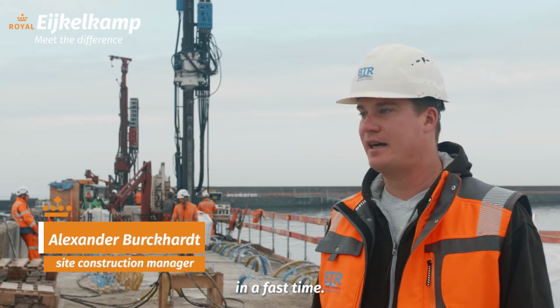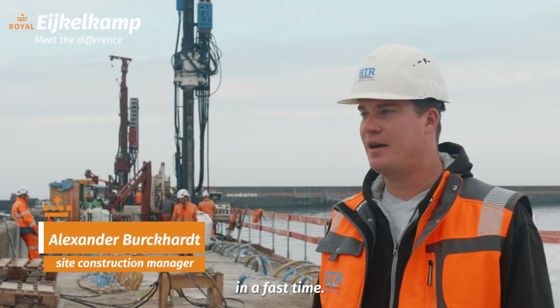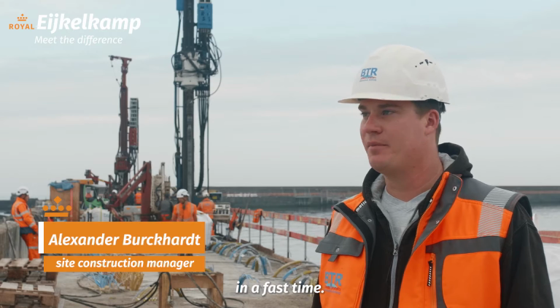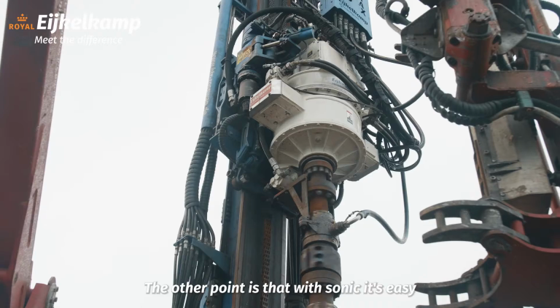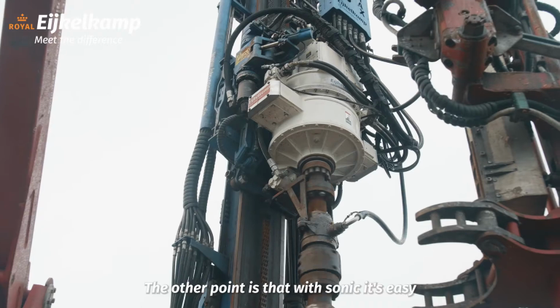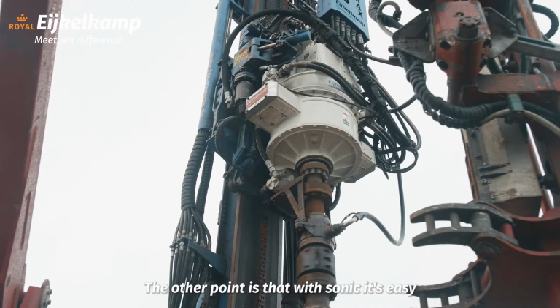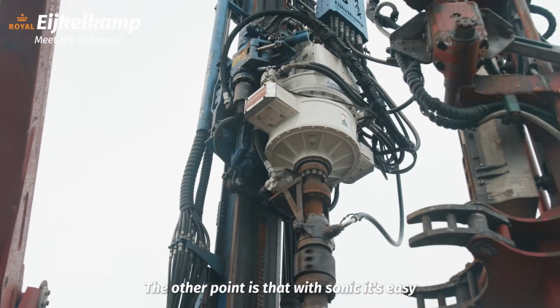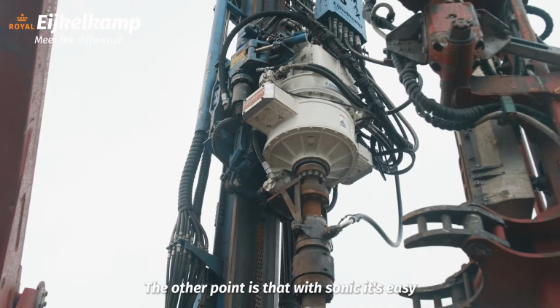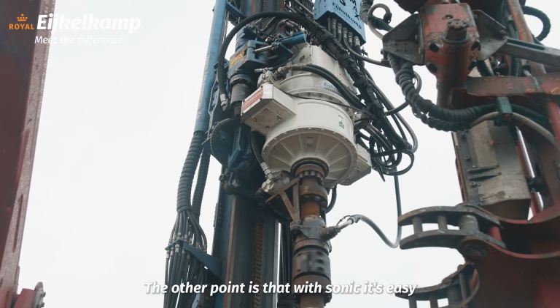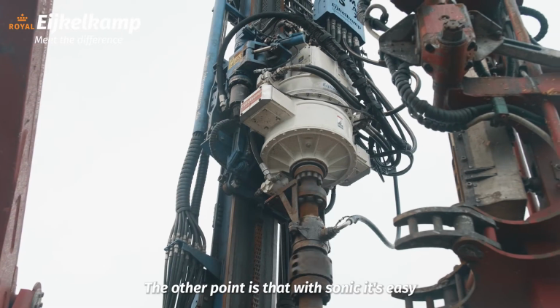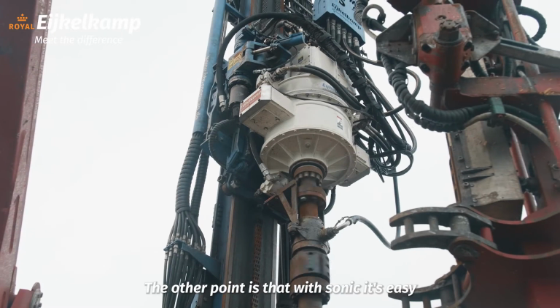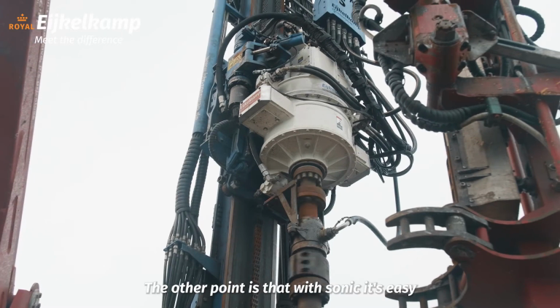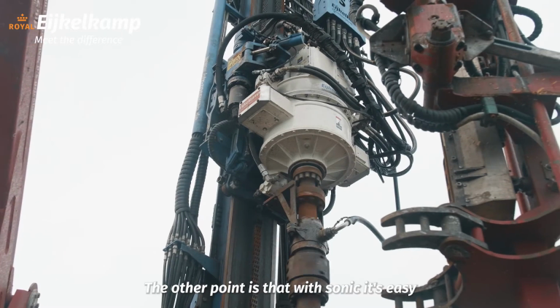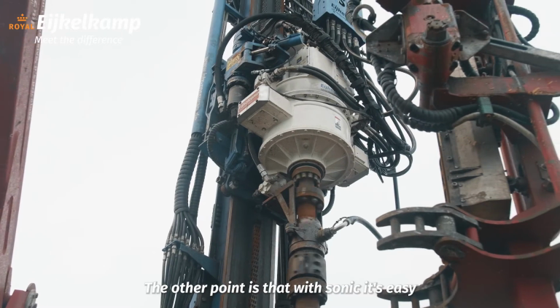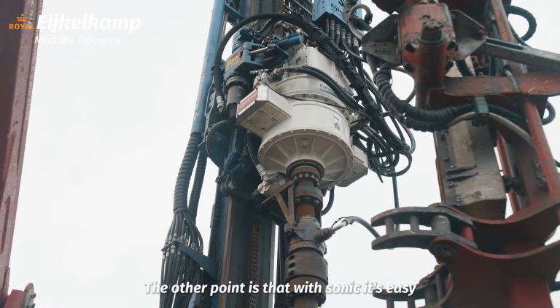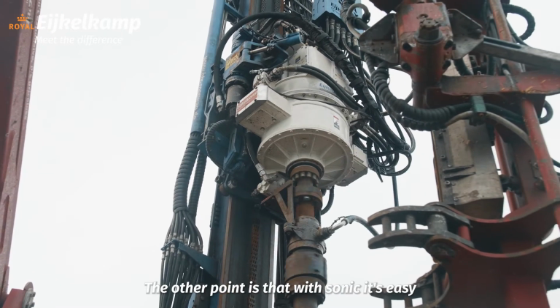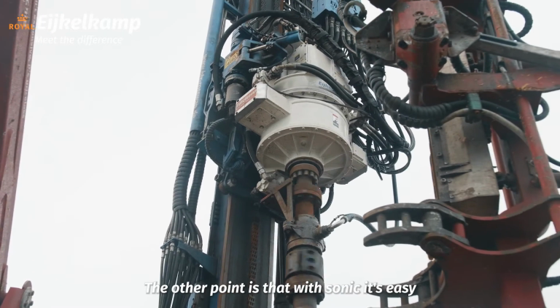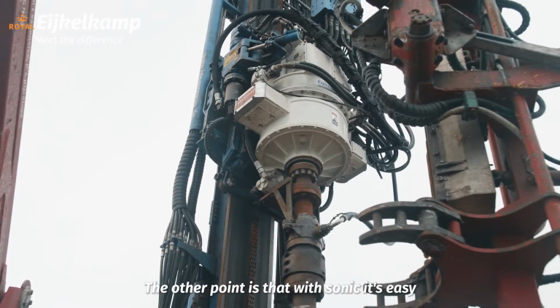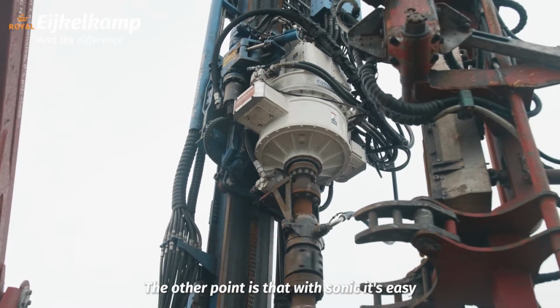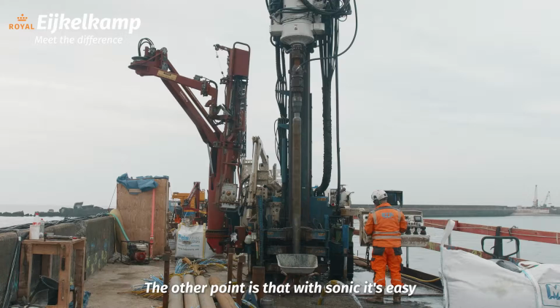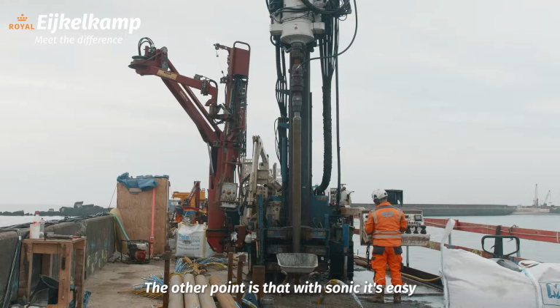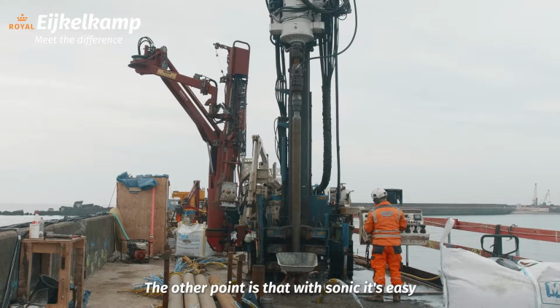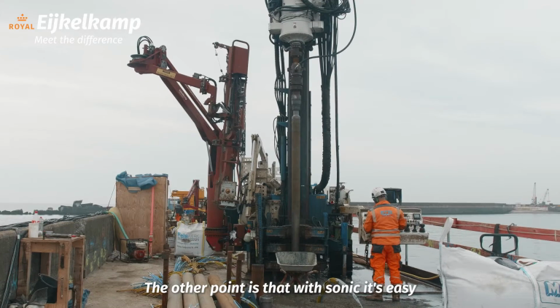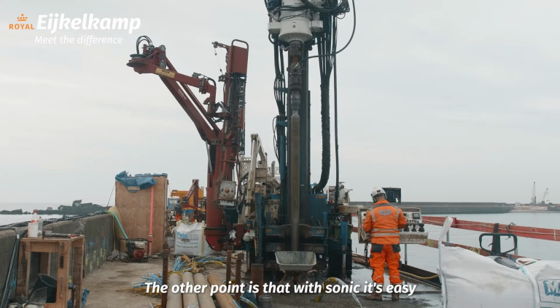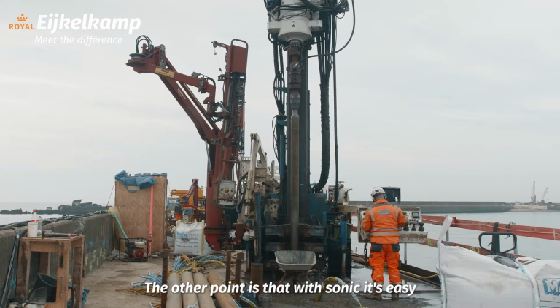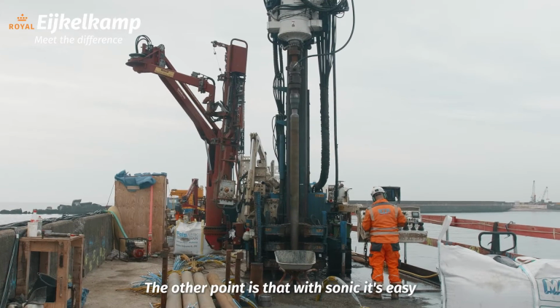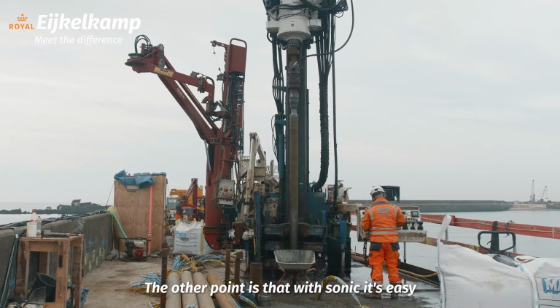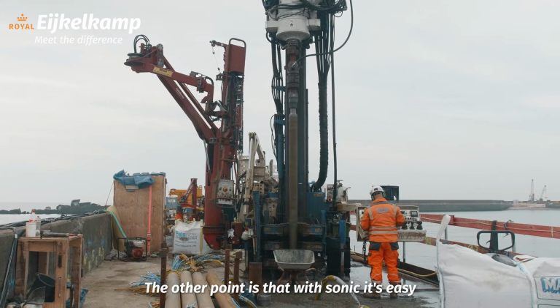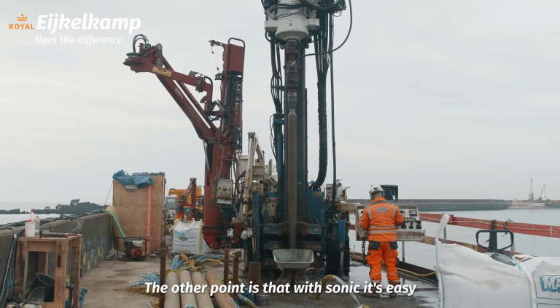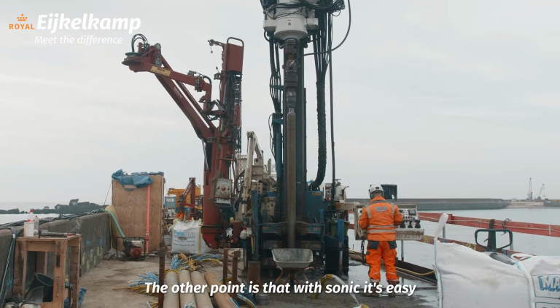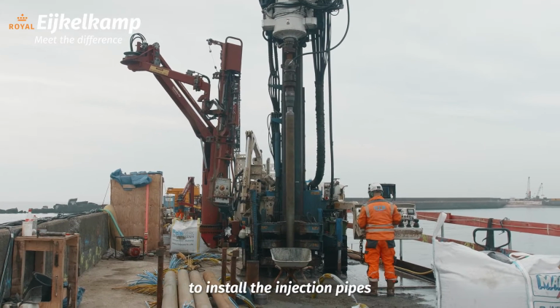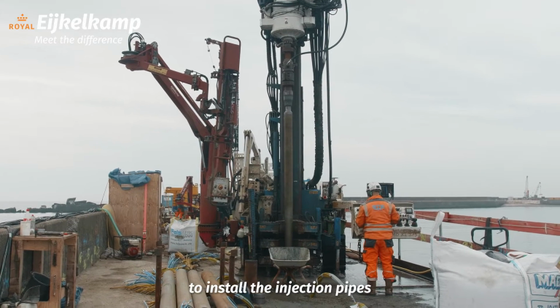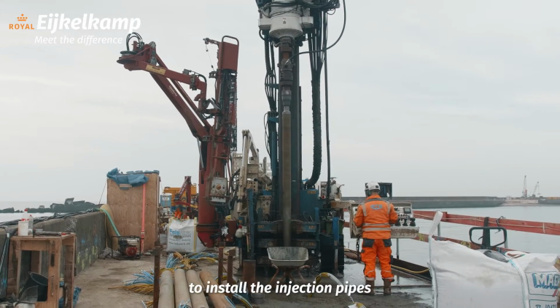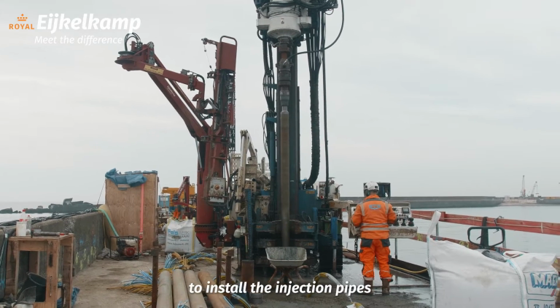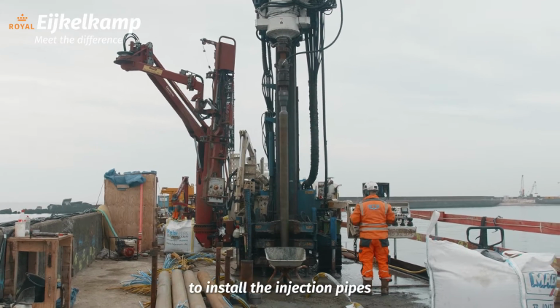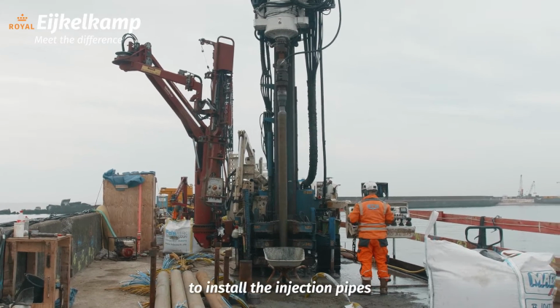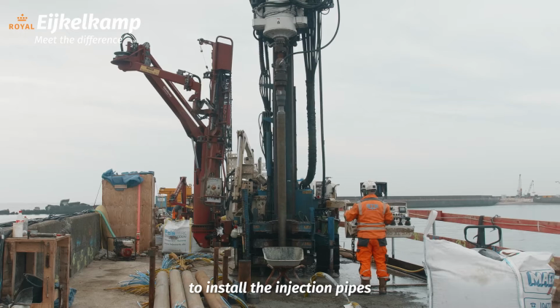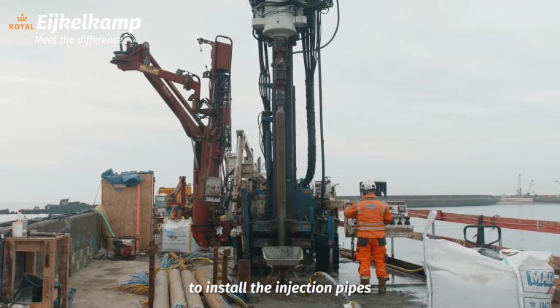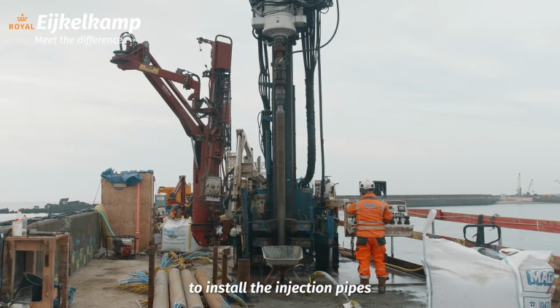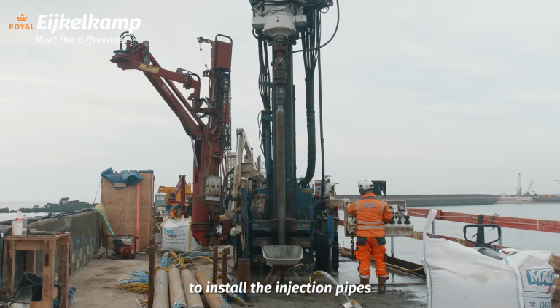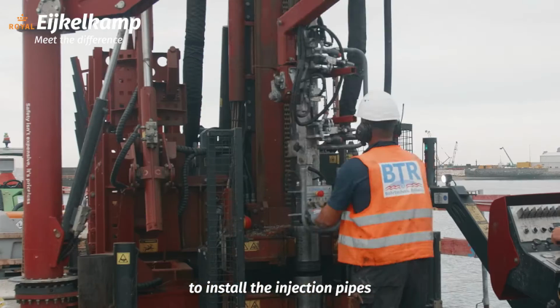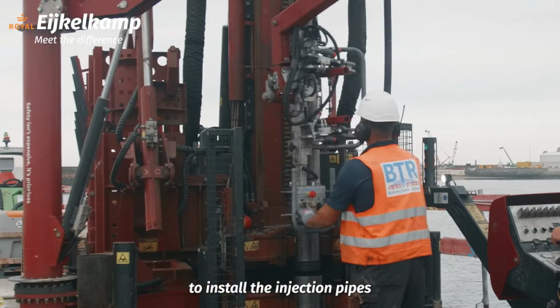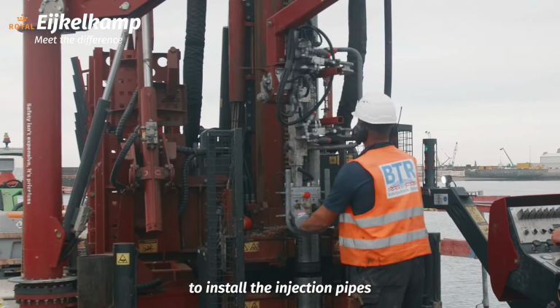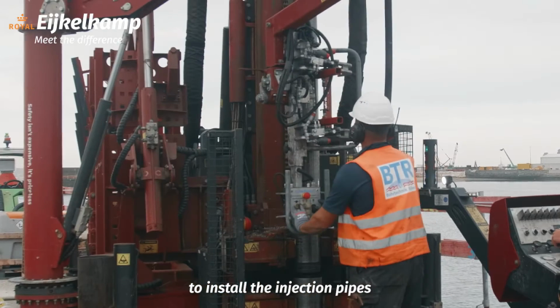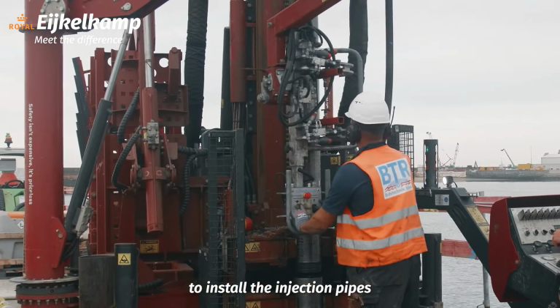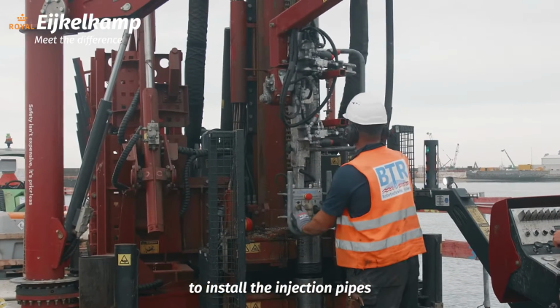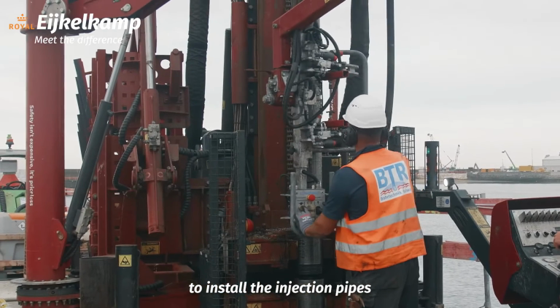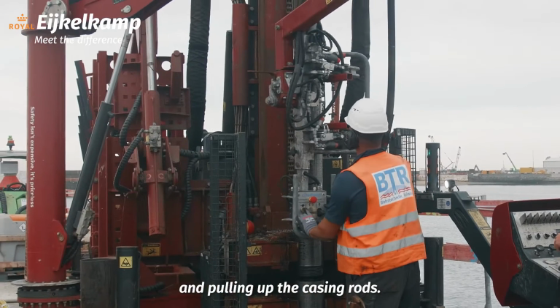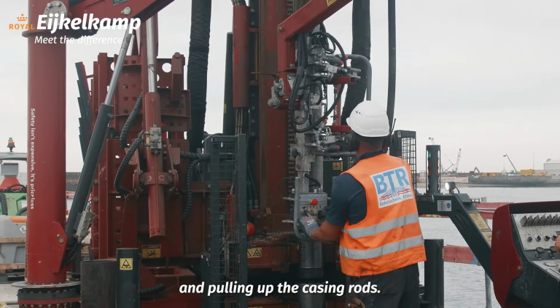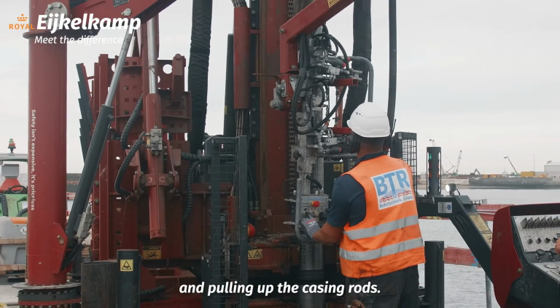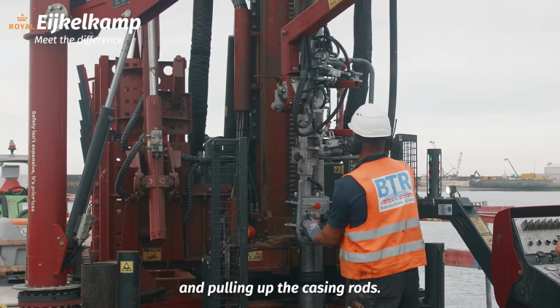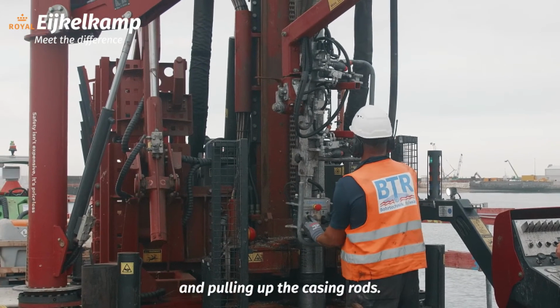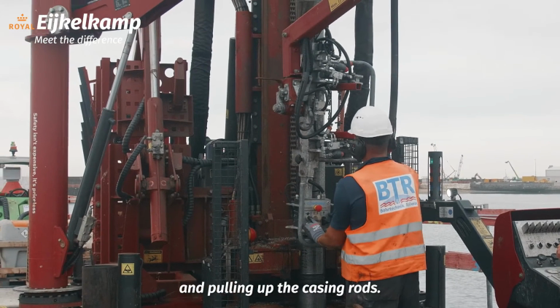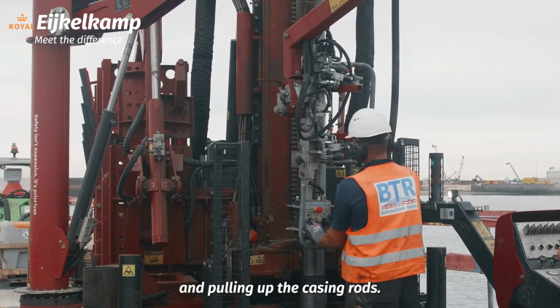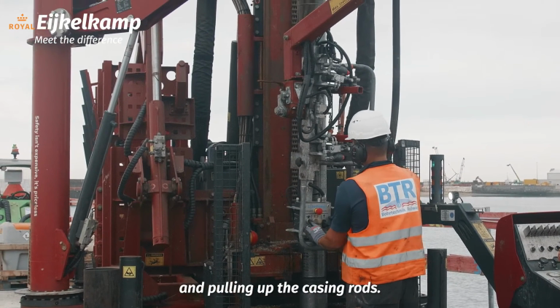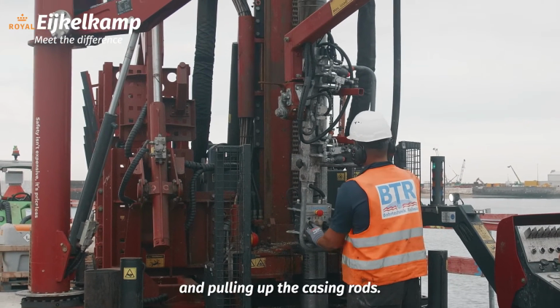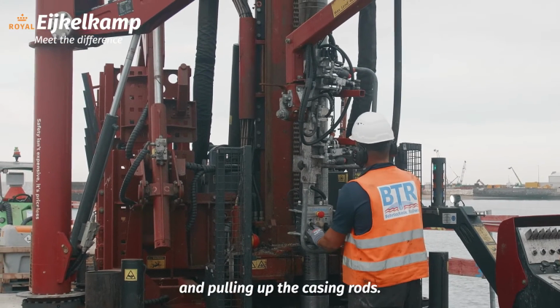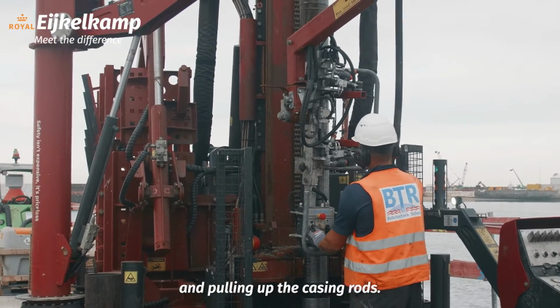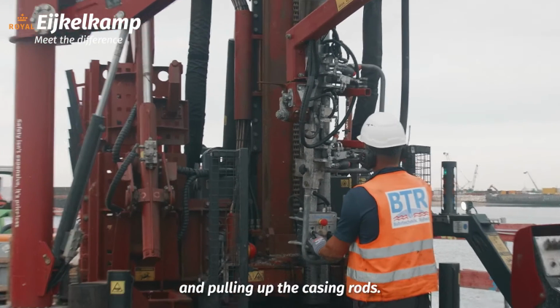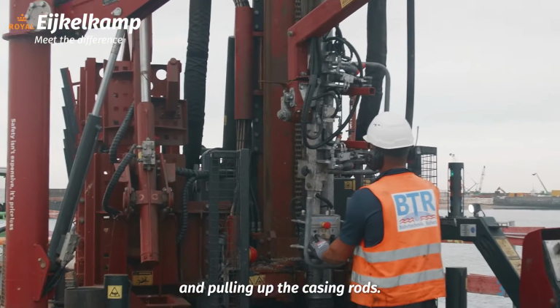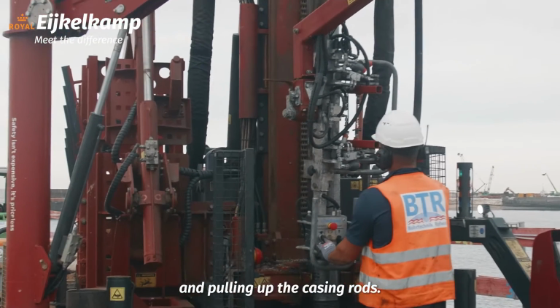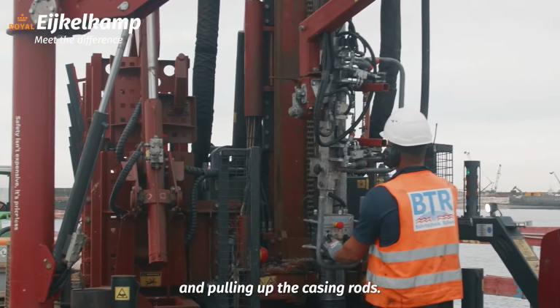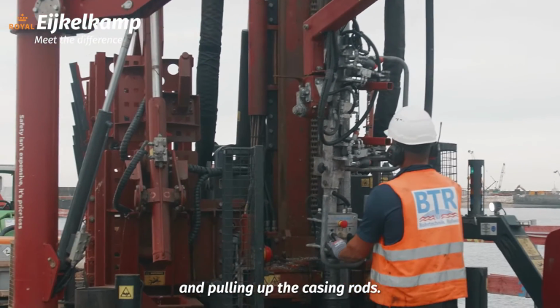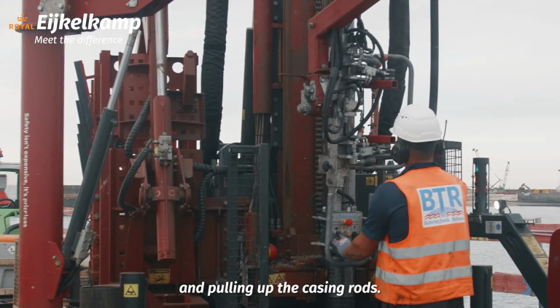We use Sonic because we can drill through a lot of types of materials in a fast time. The other point is that with Sonic it's easy to install the injection pipes and pulling up the casing rods.